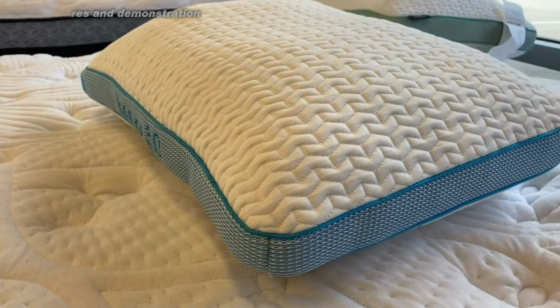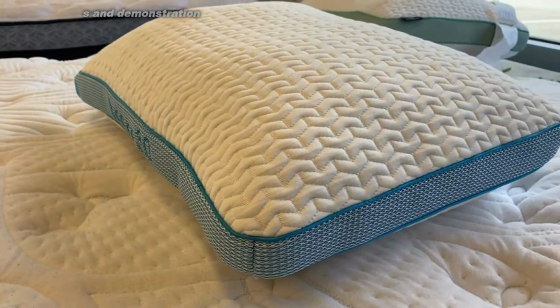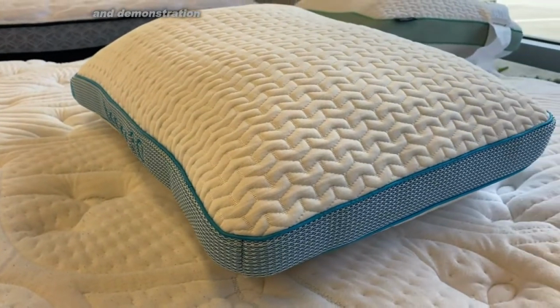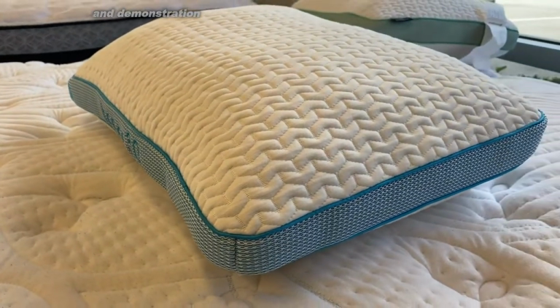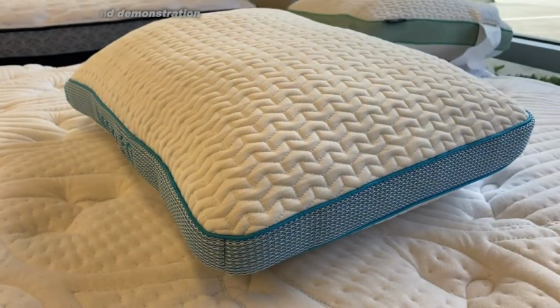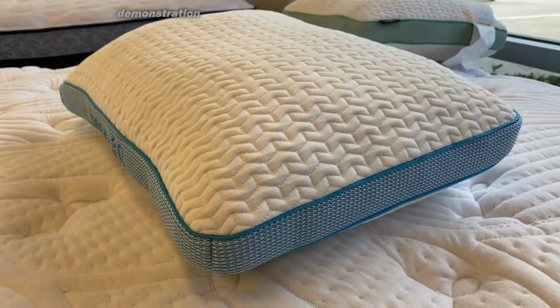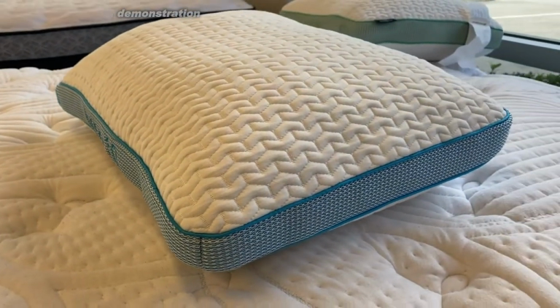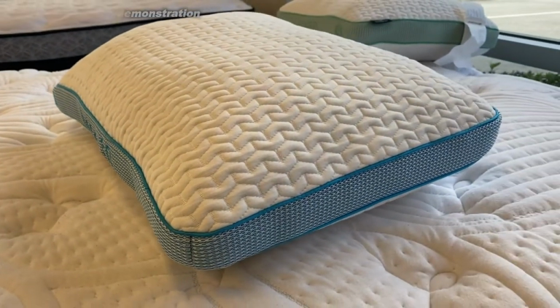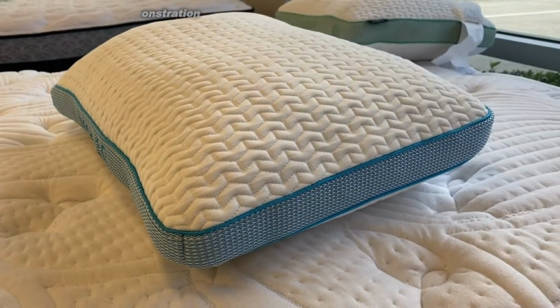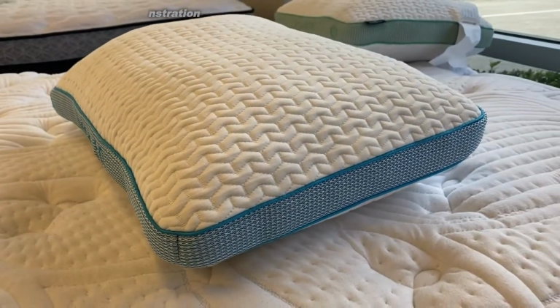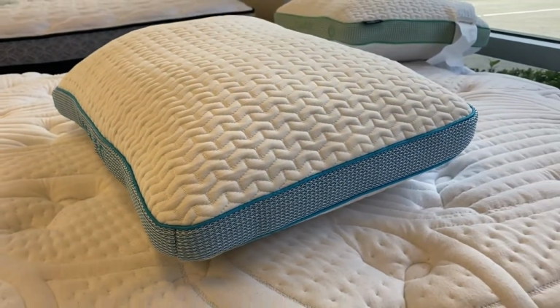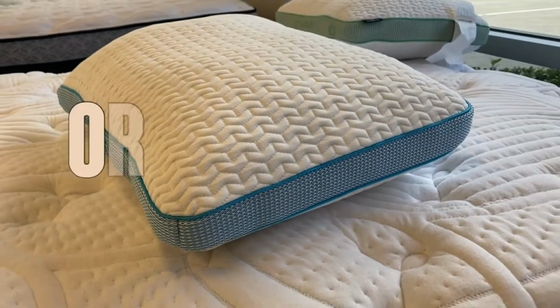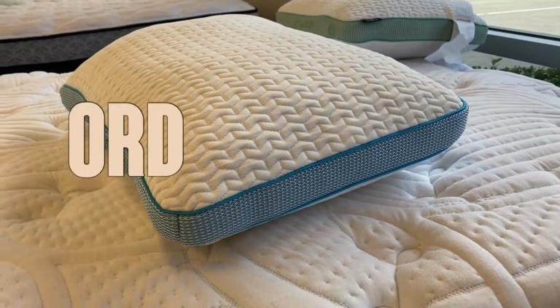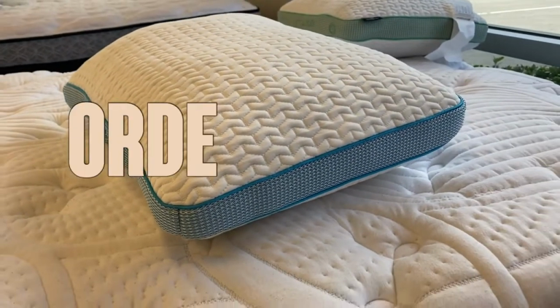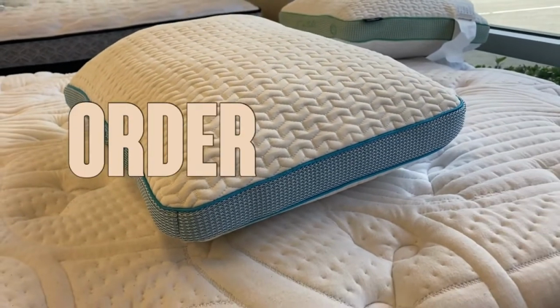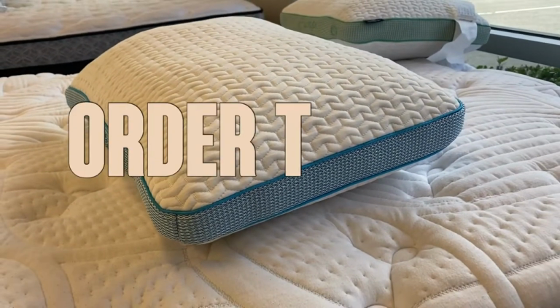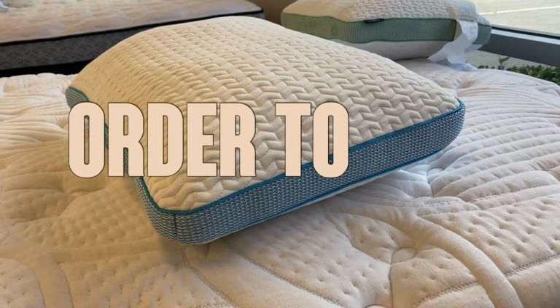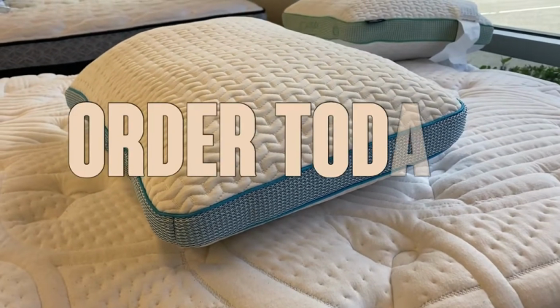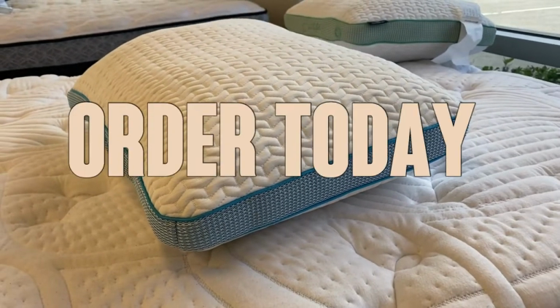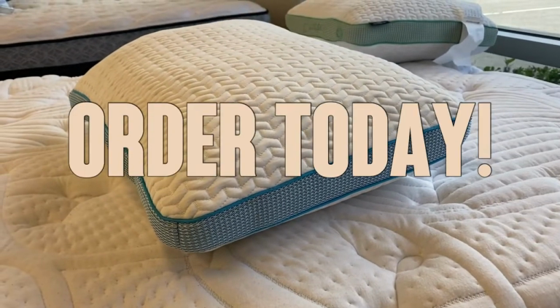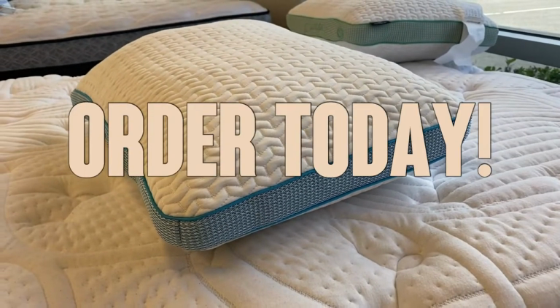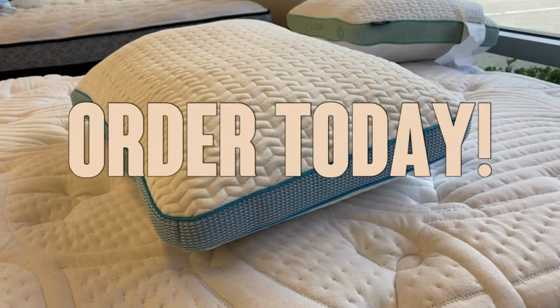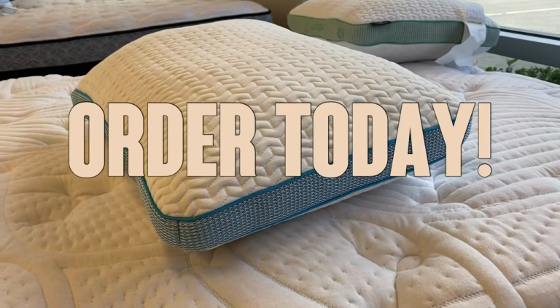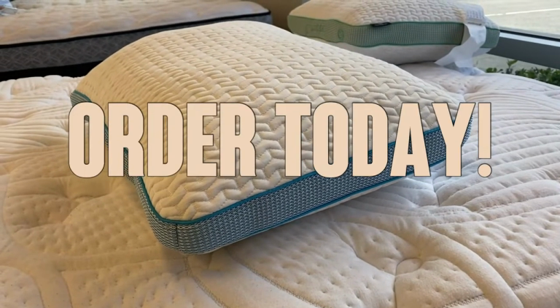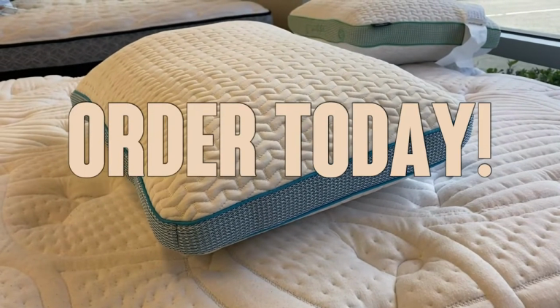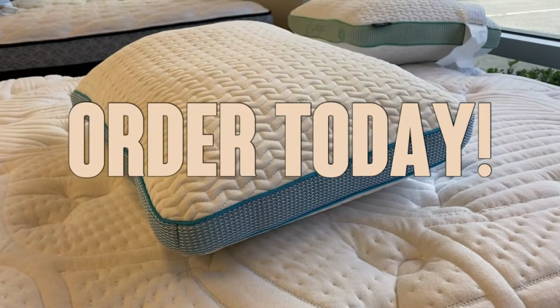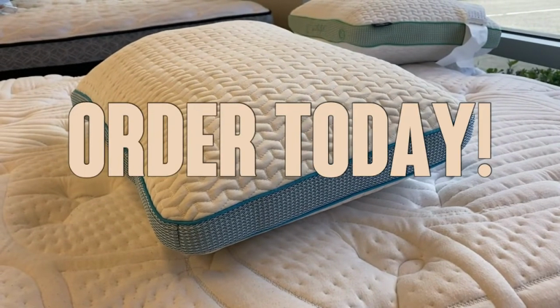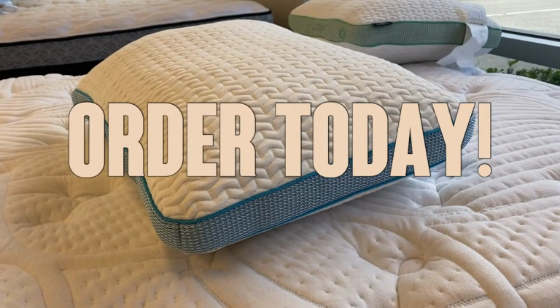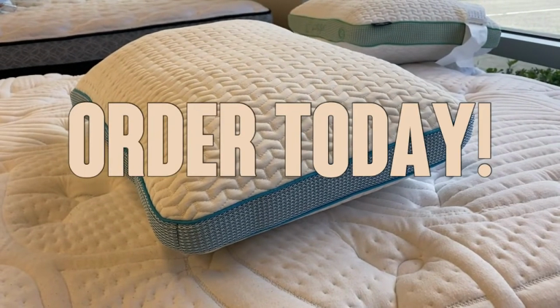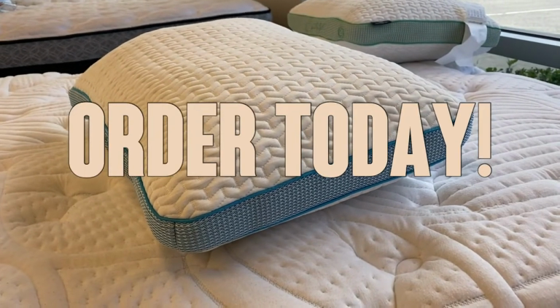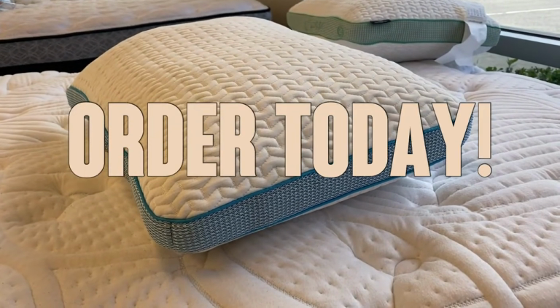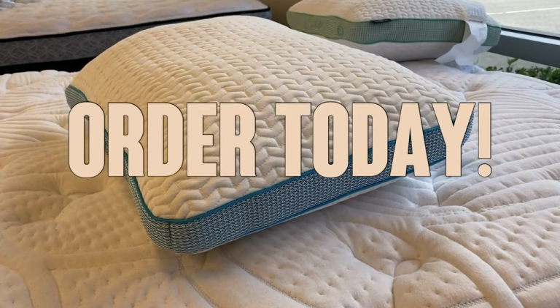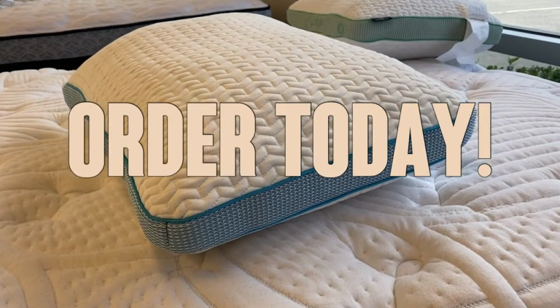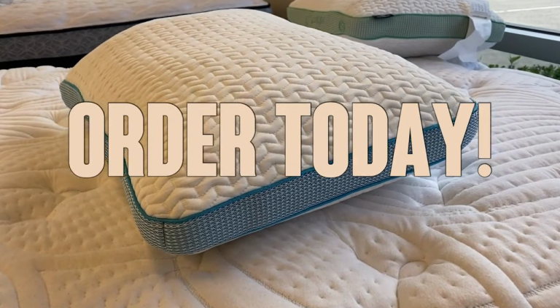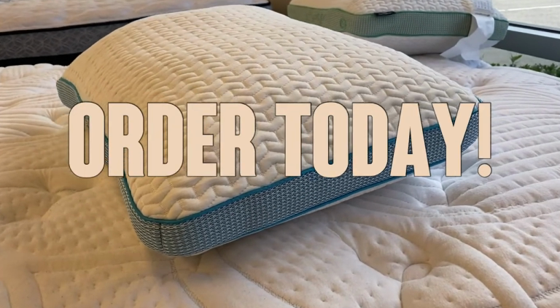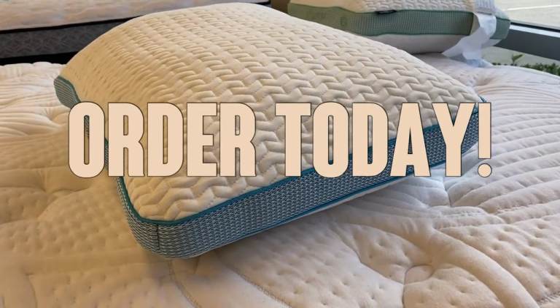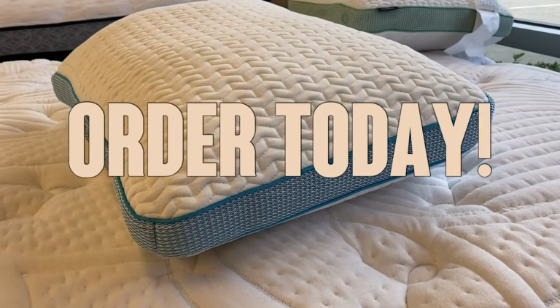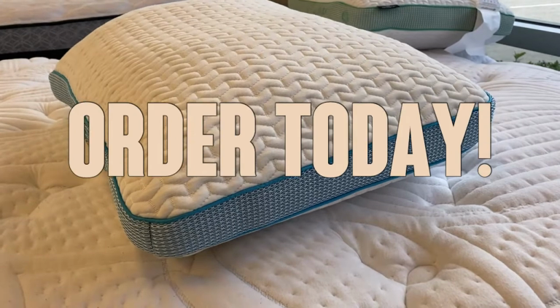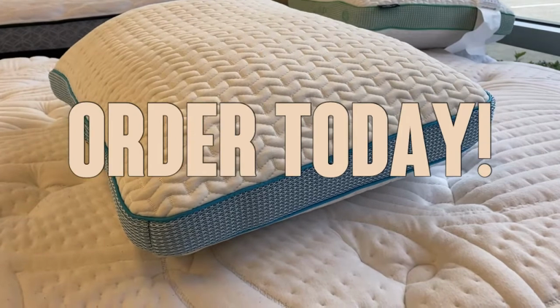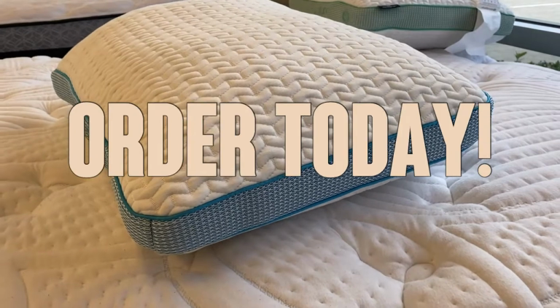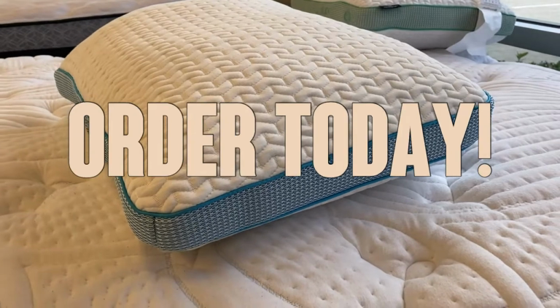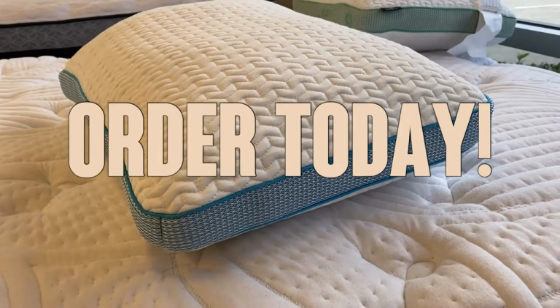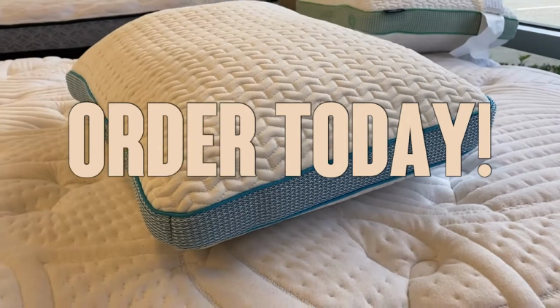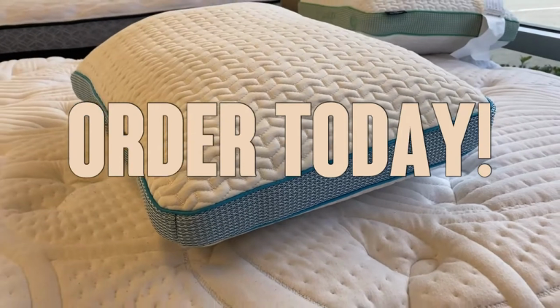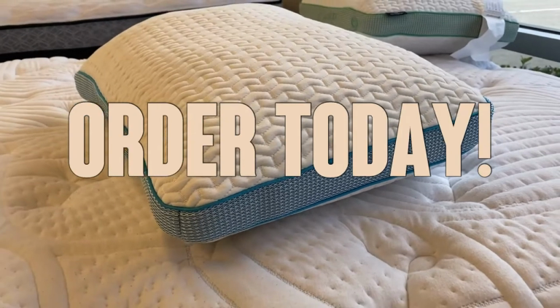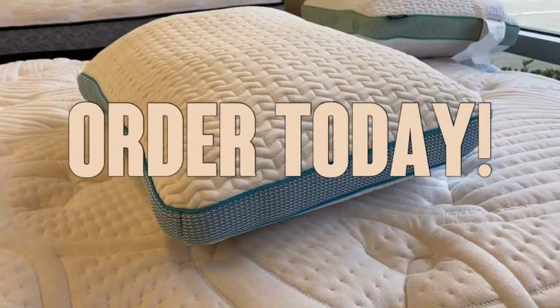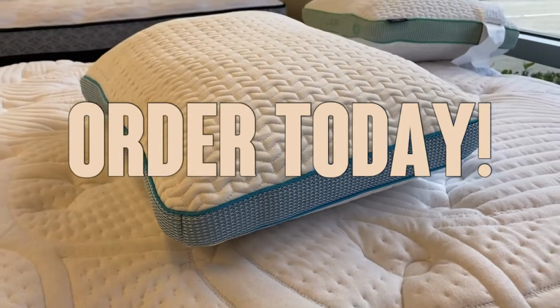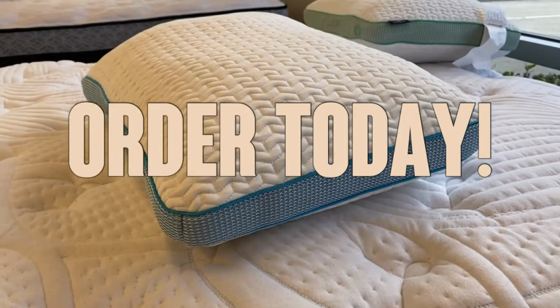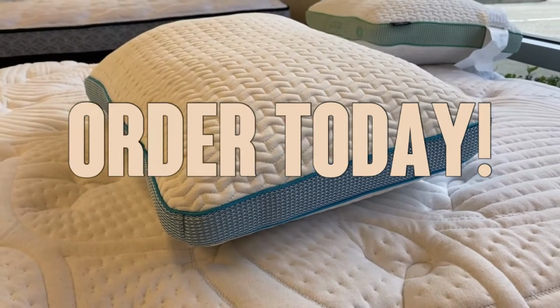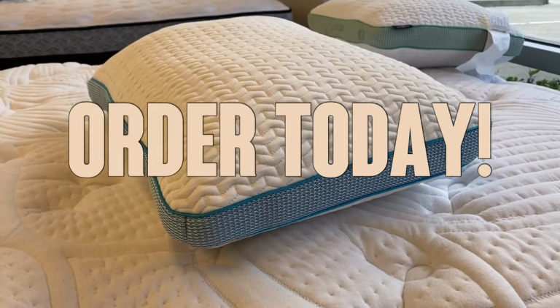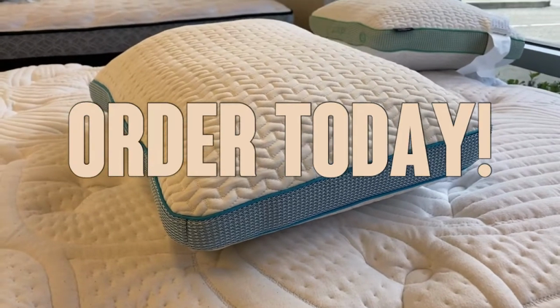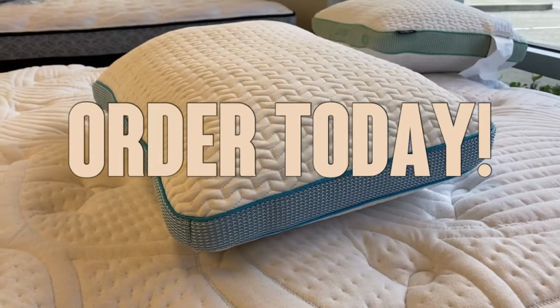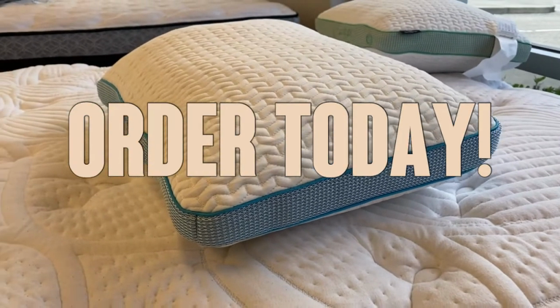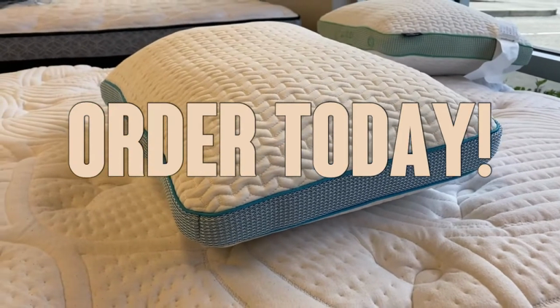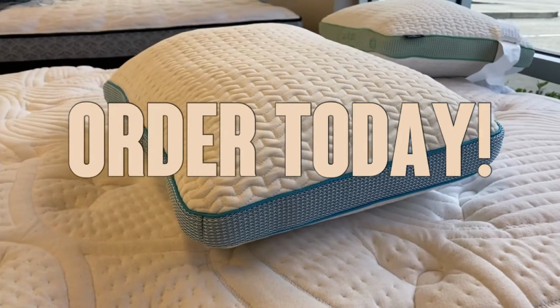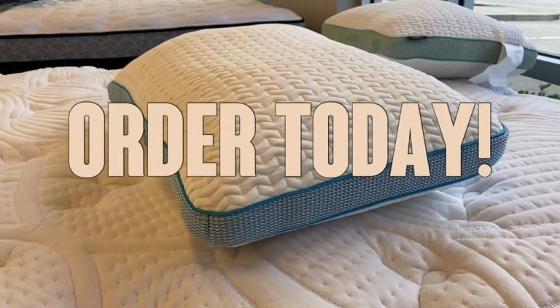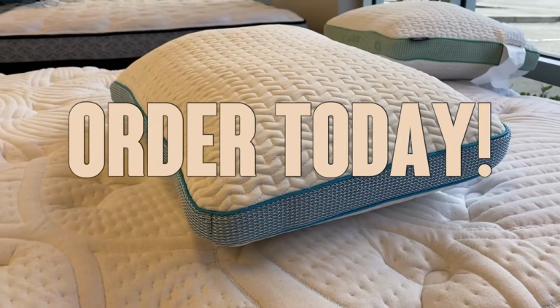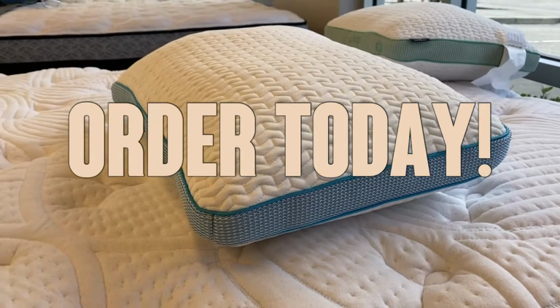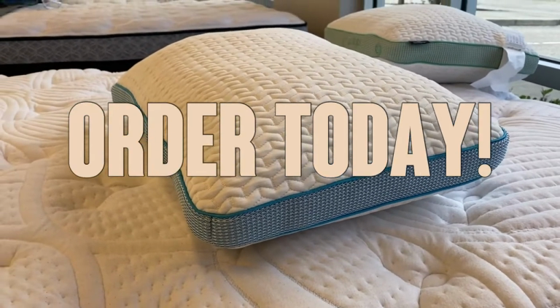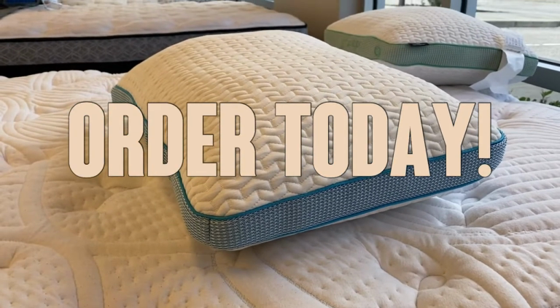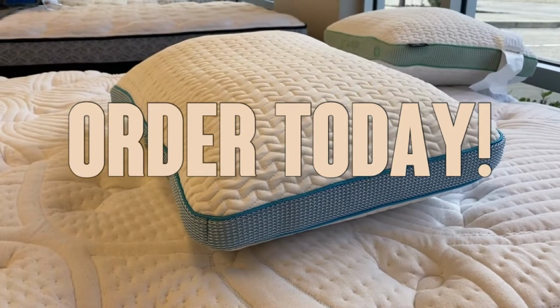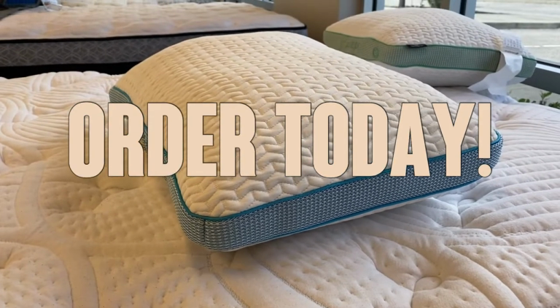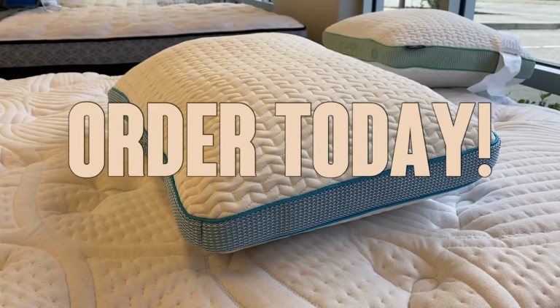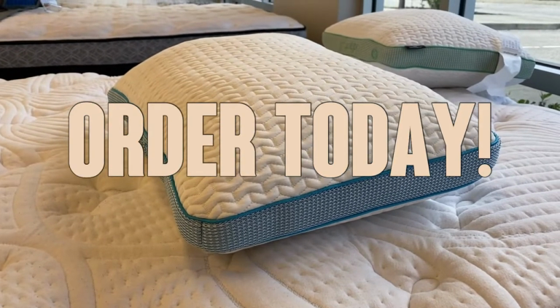Pick it up with Amazon Prime — free shipping, free returns, and an A to Z guarantee. You absolutely will not be disappointed.